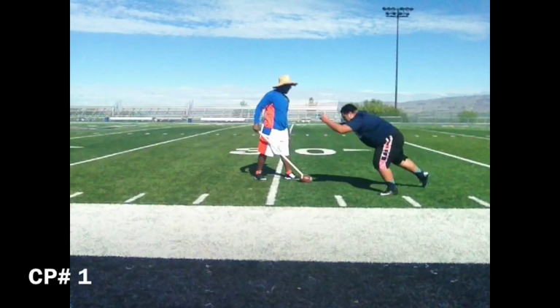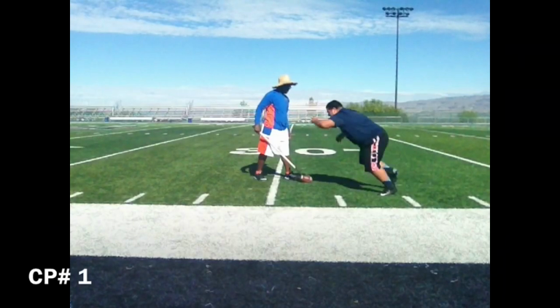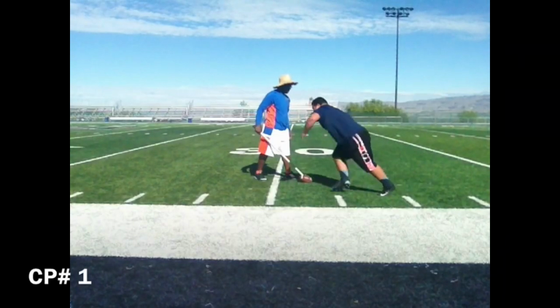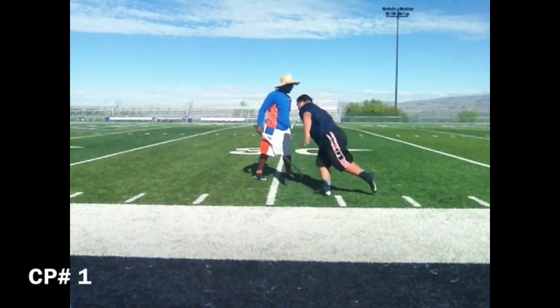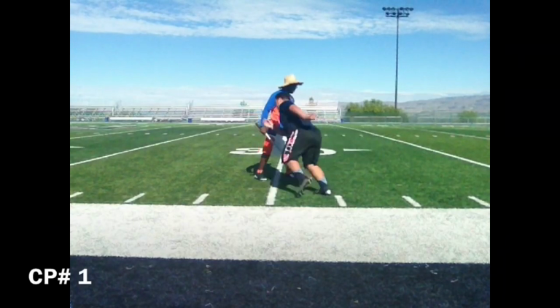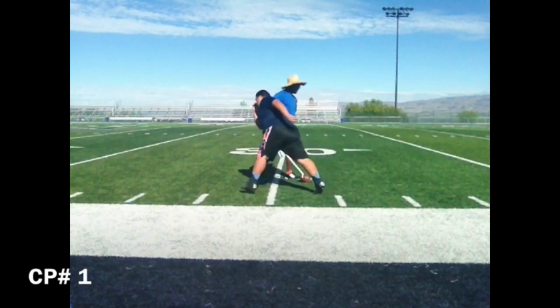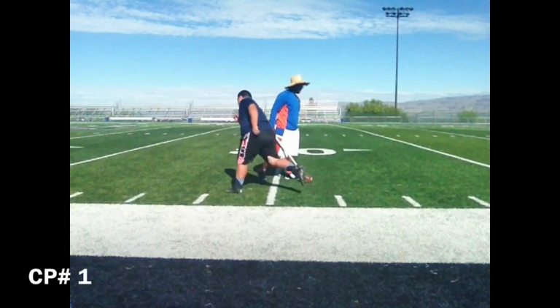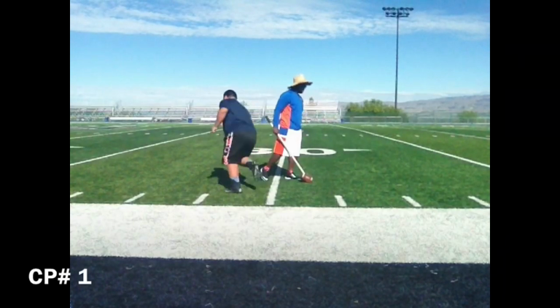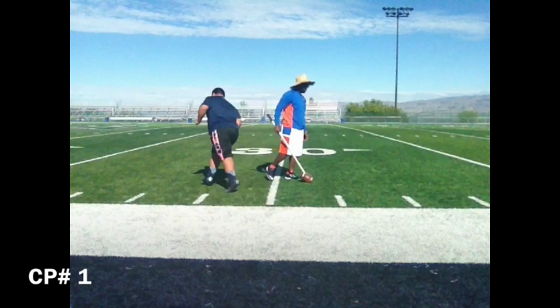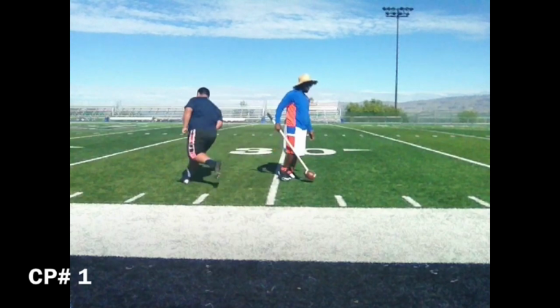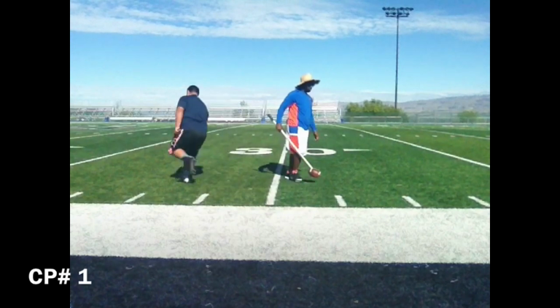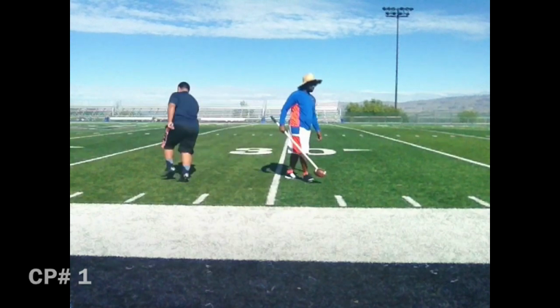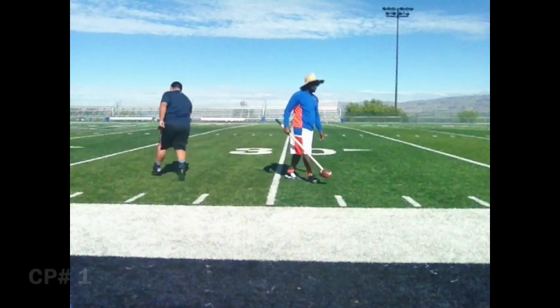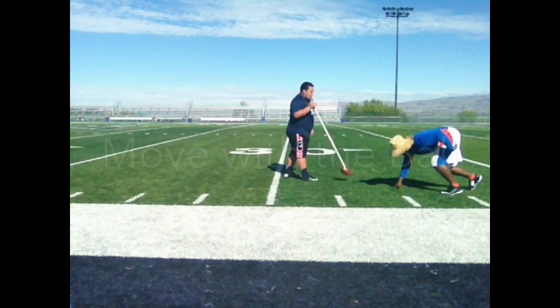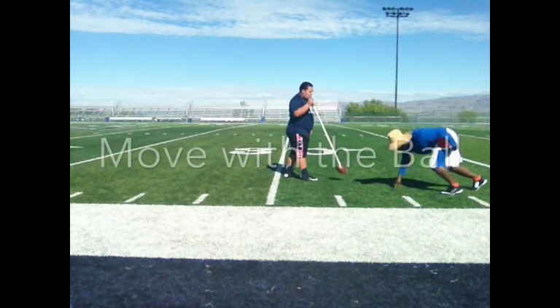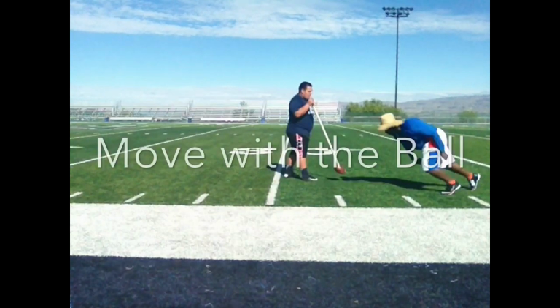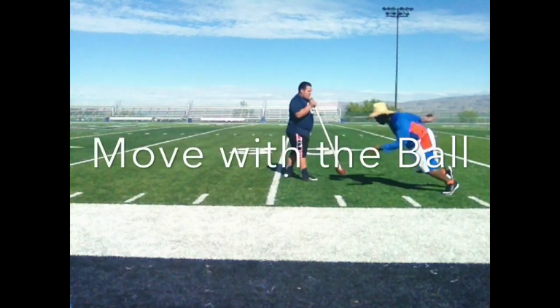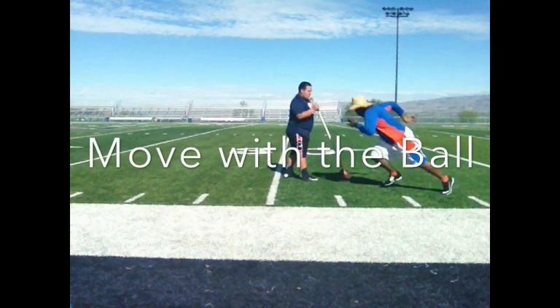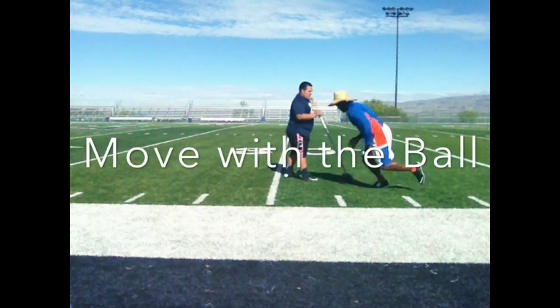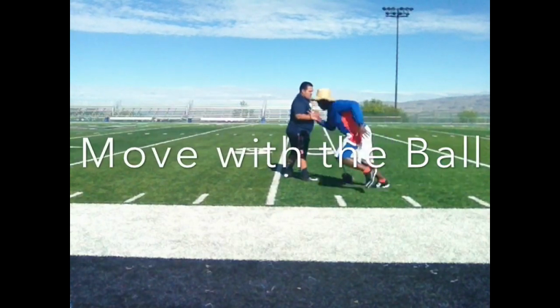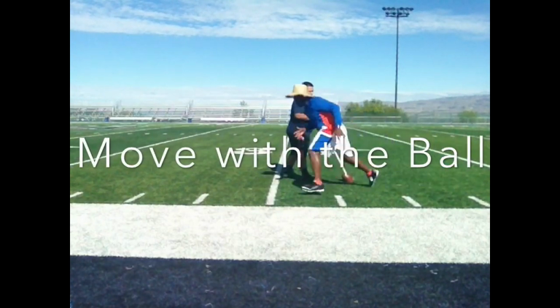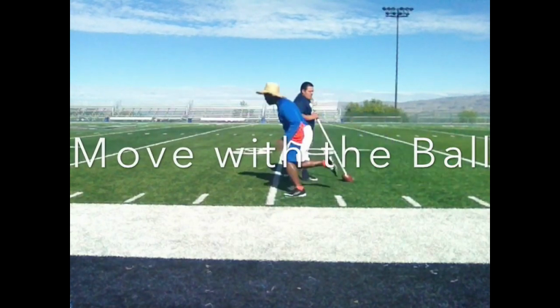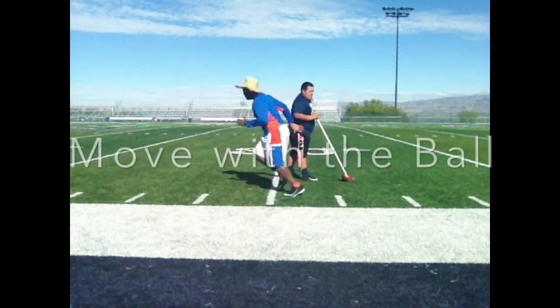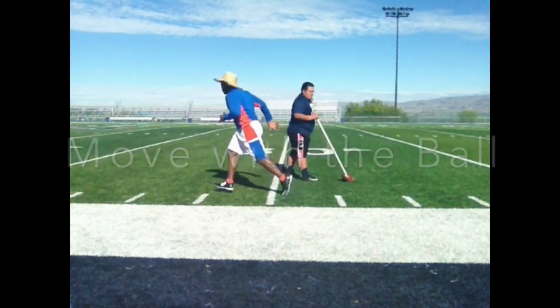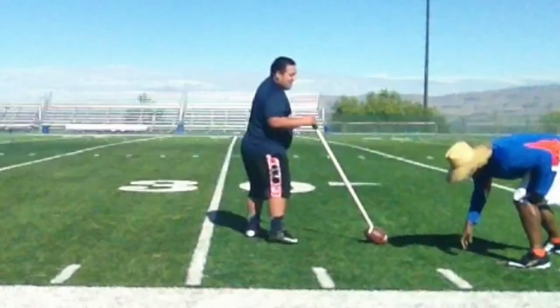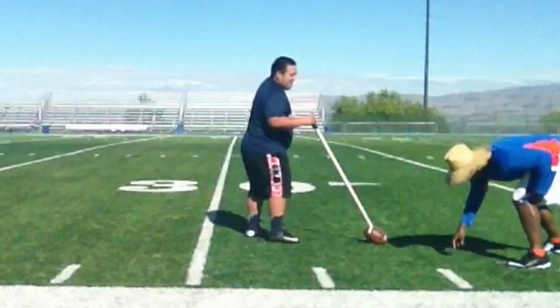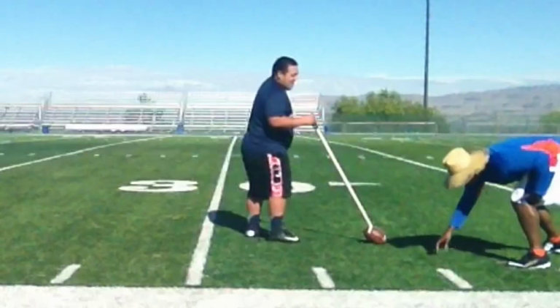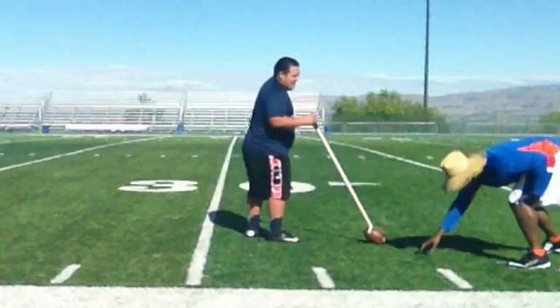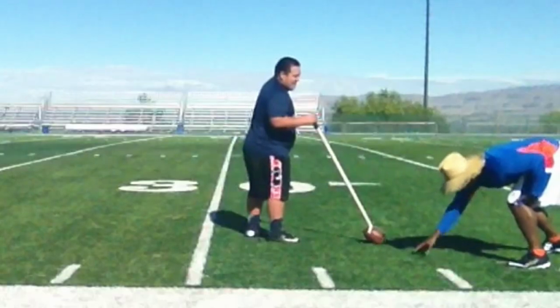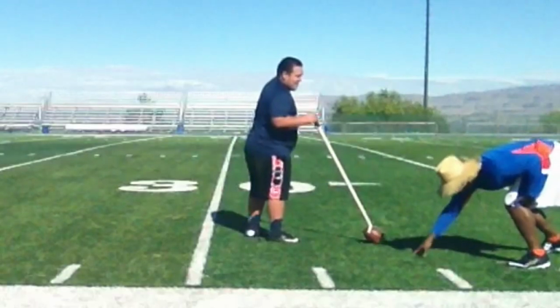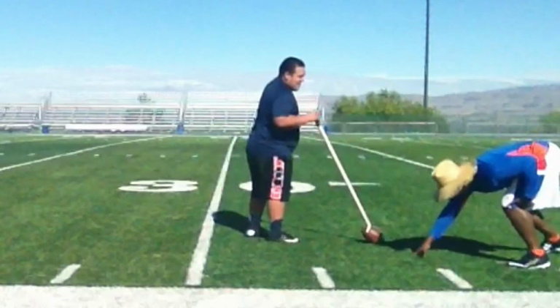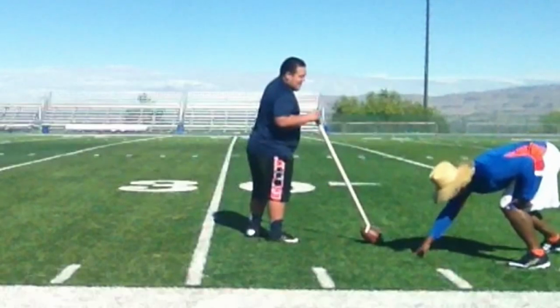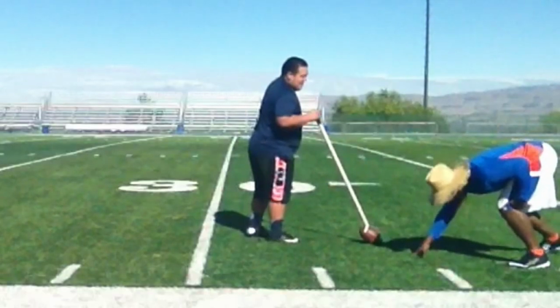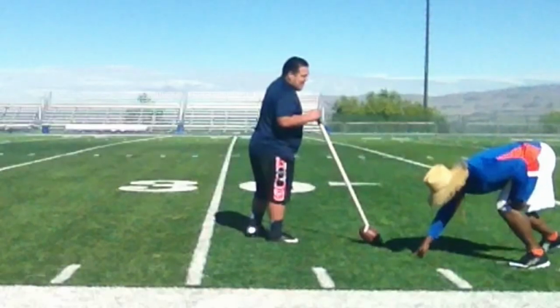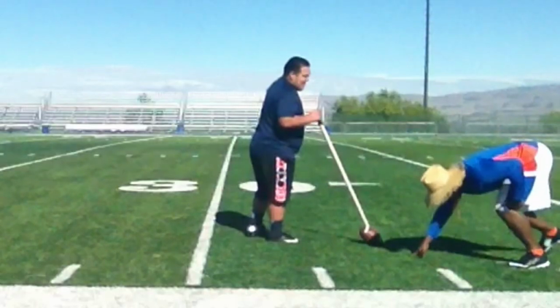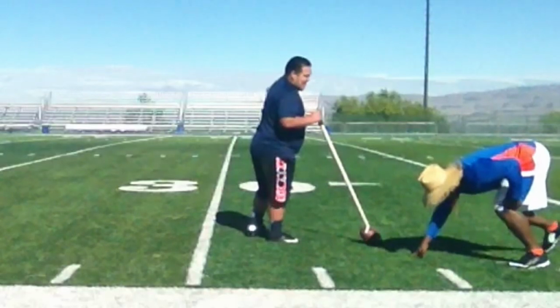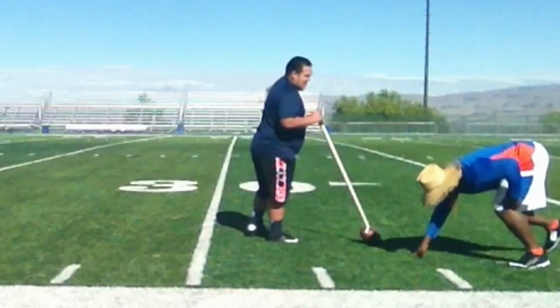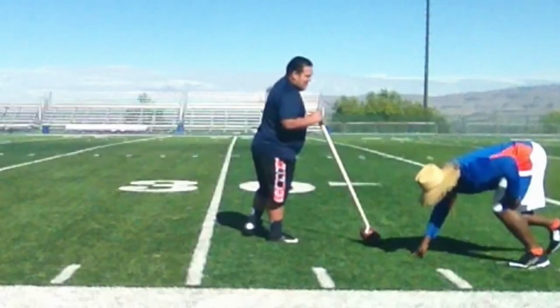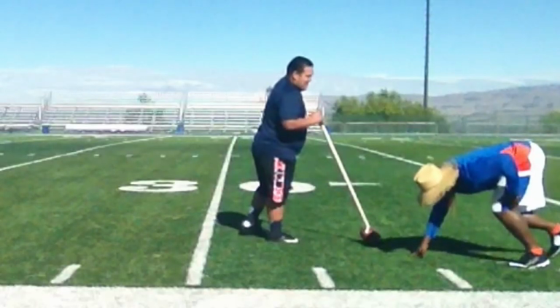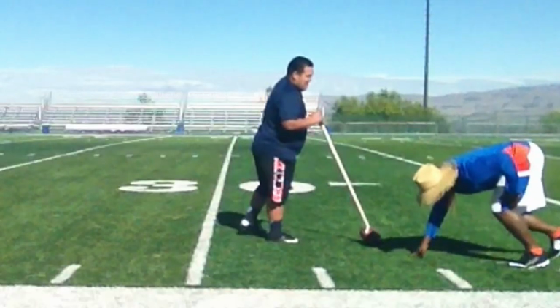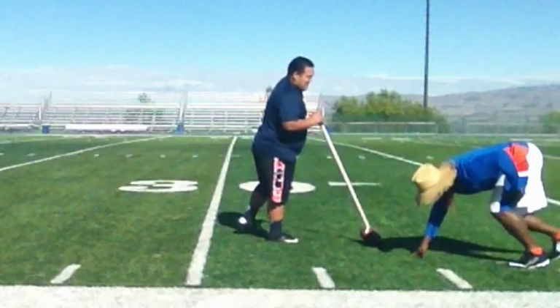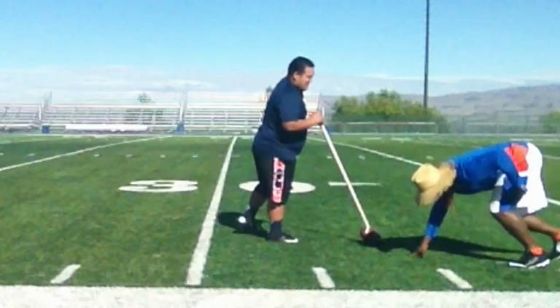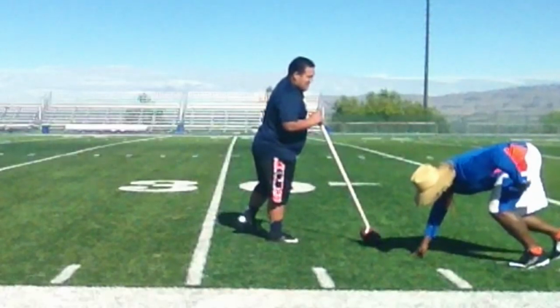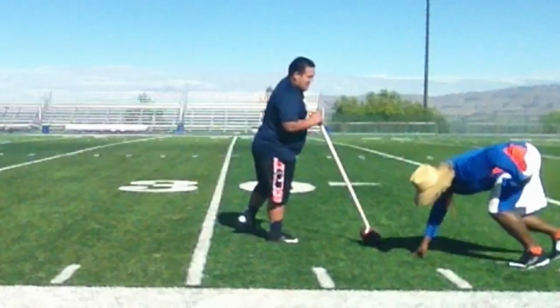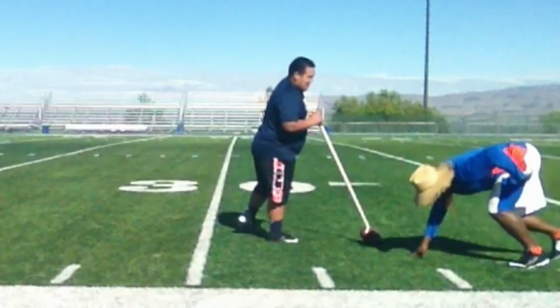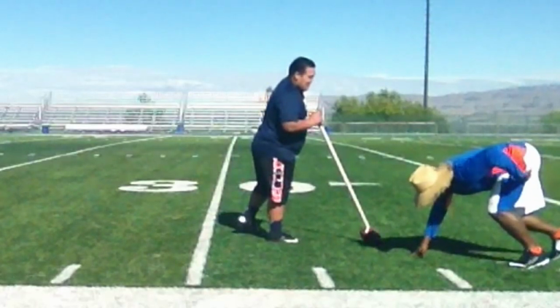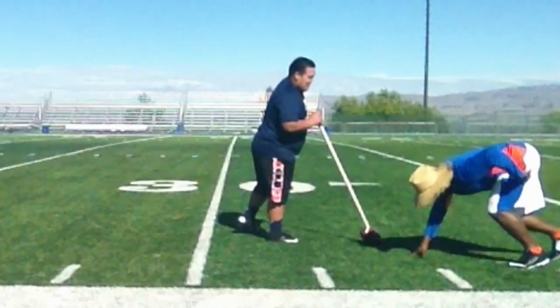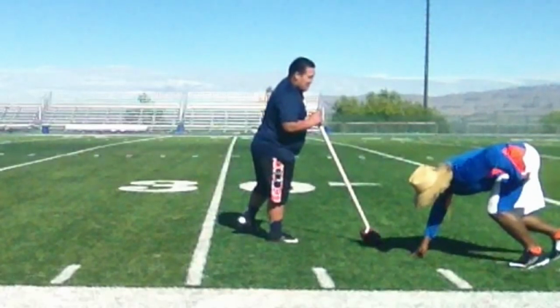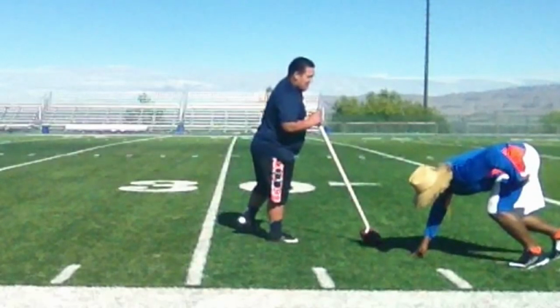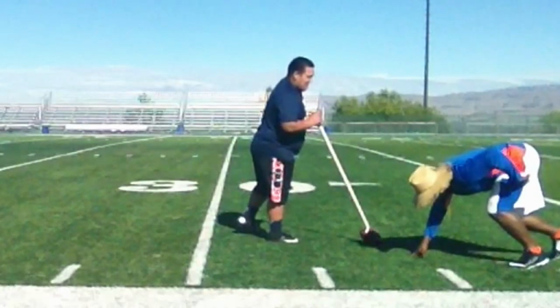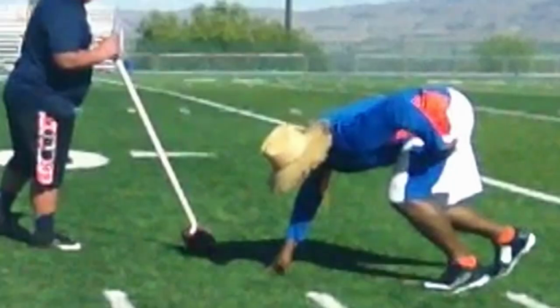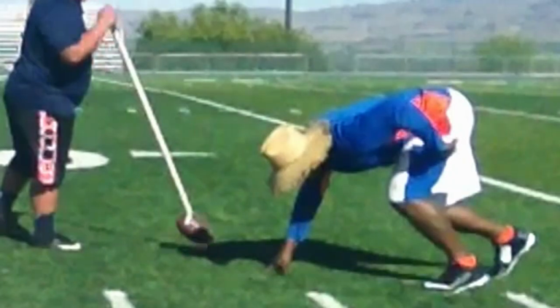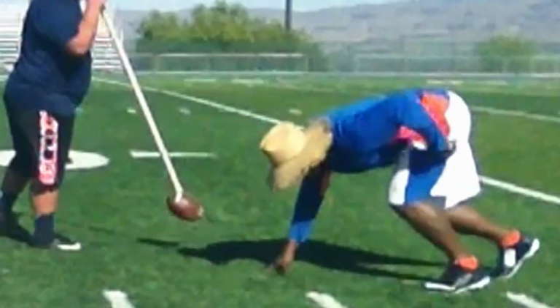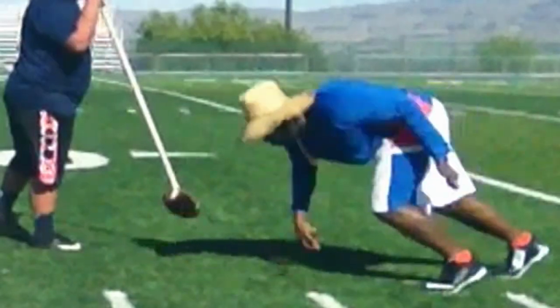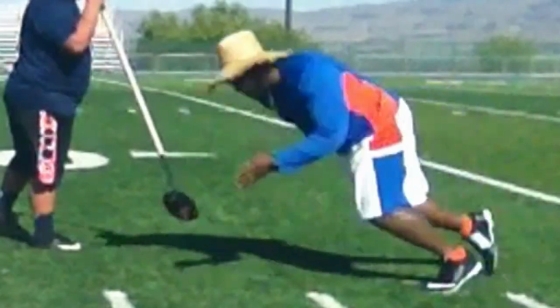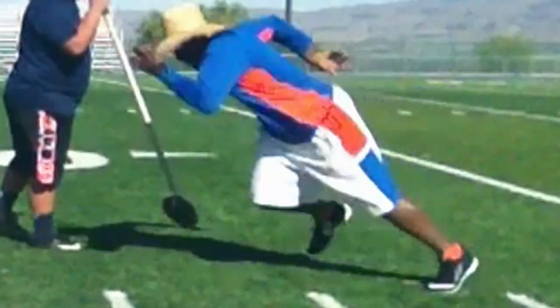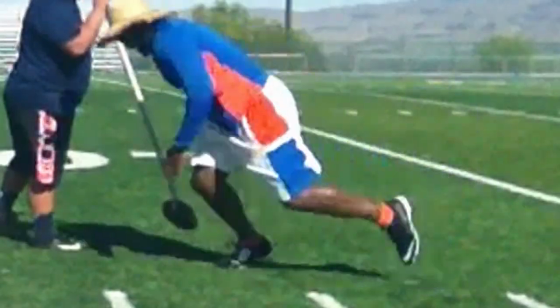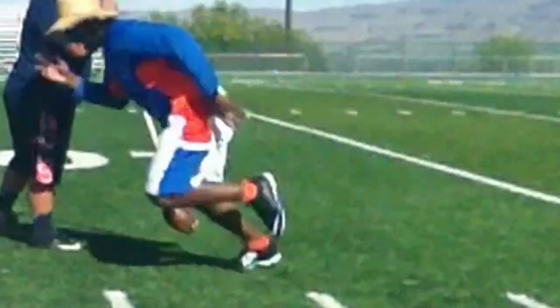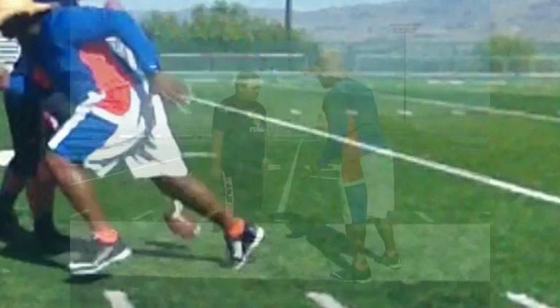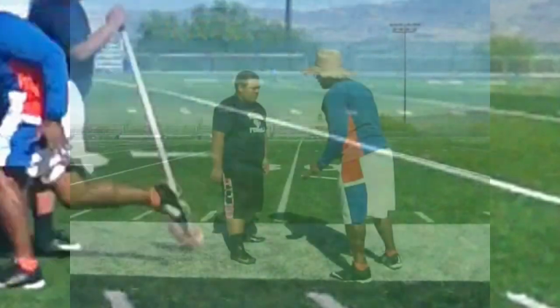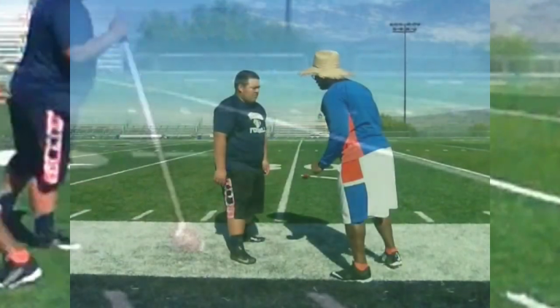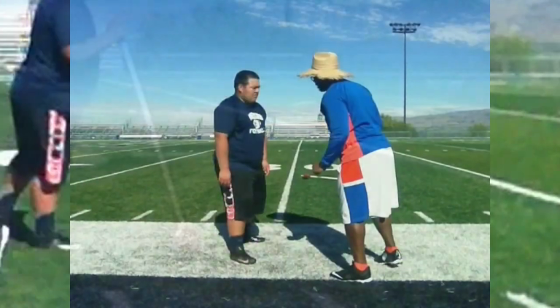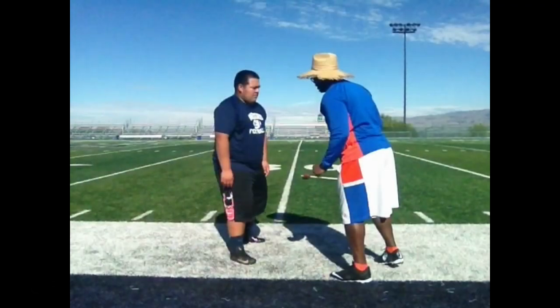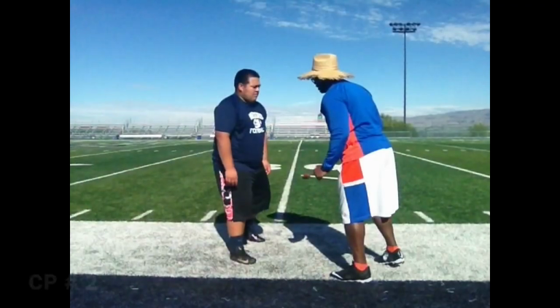Coaching point number one: get off the ball. Don't move on the ball, move with the ball.